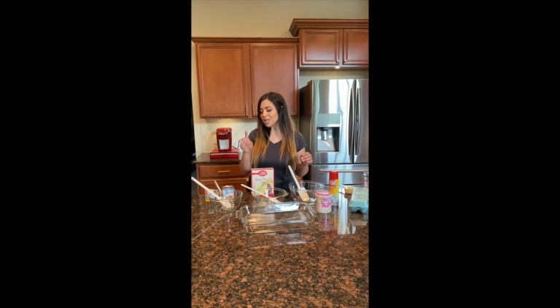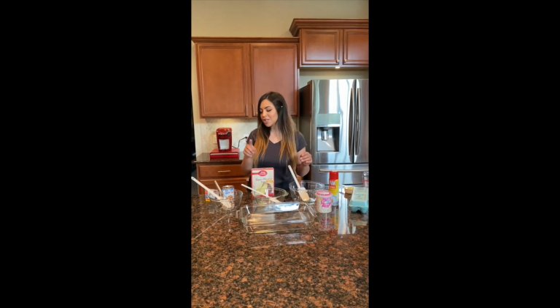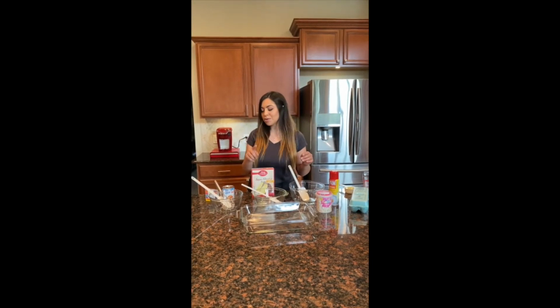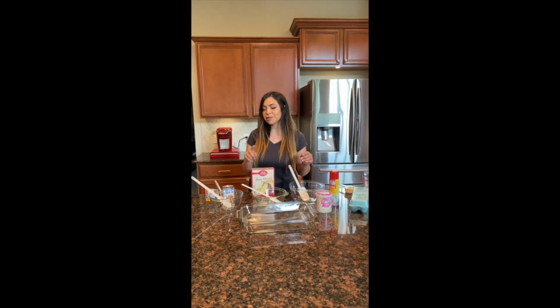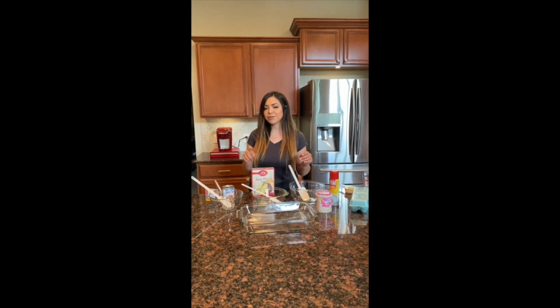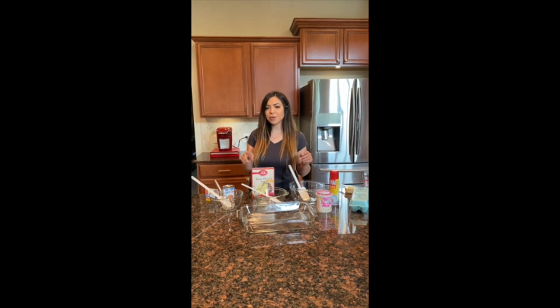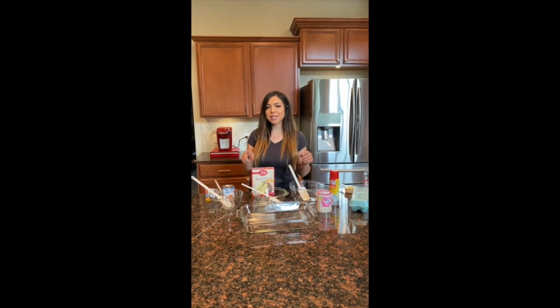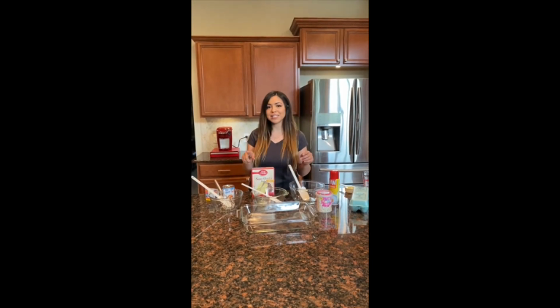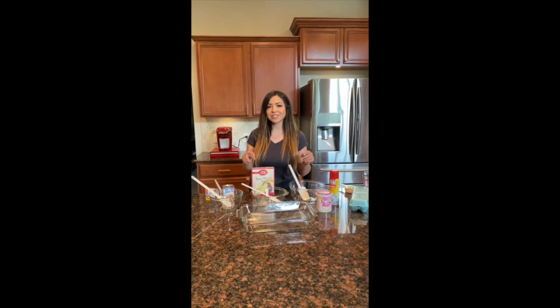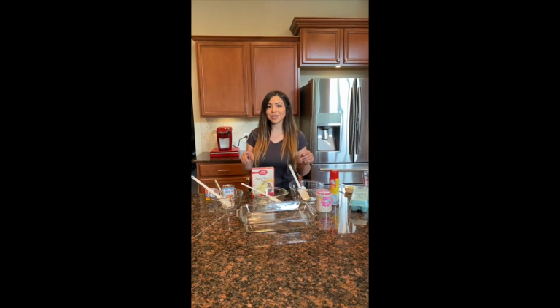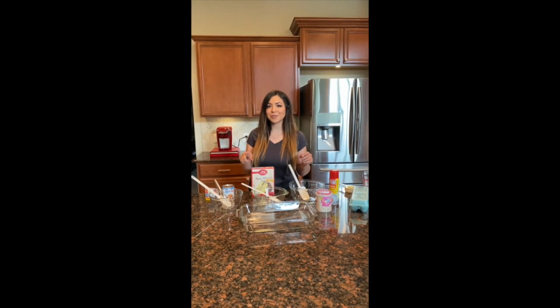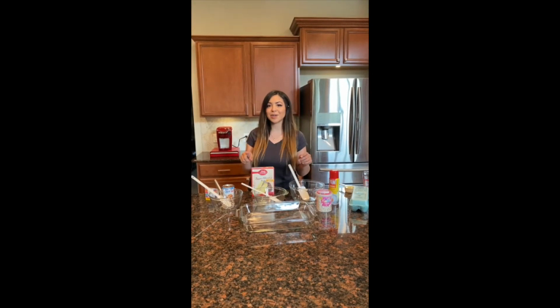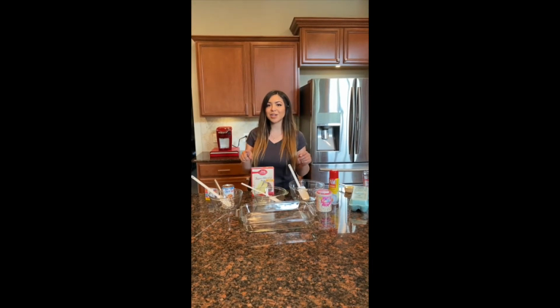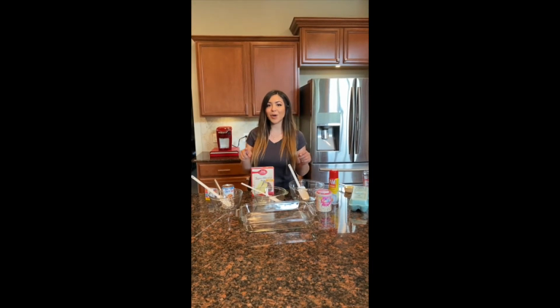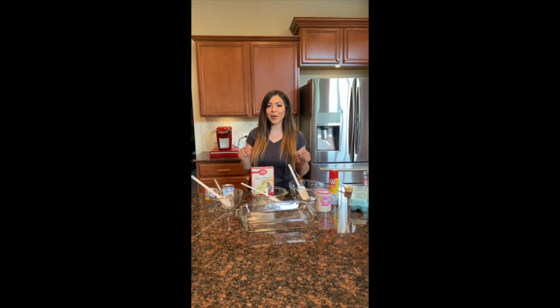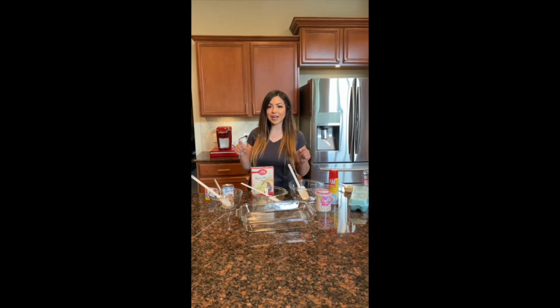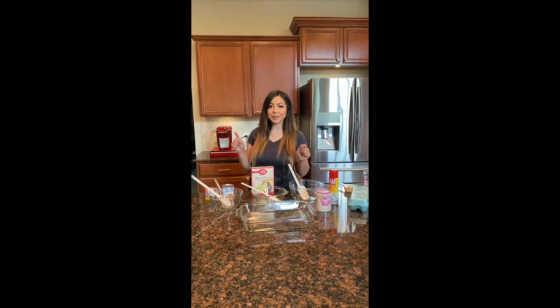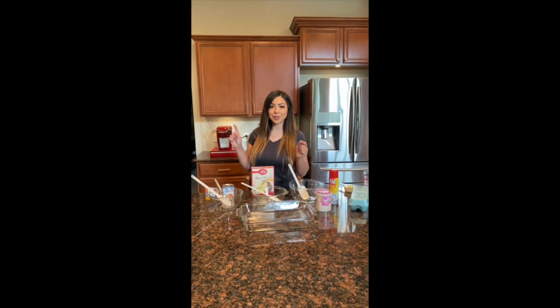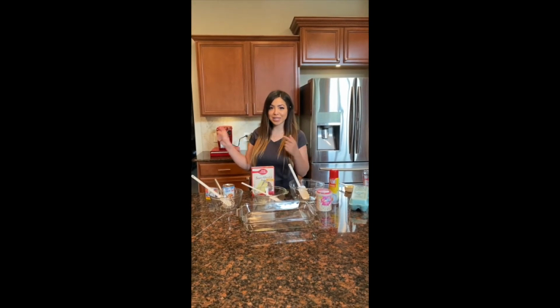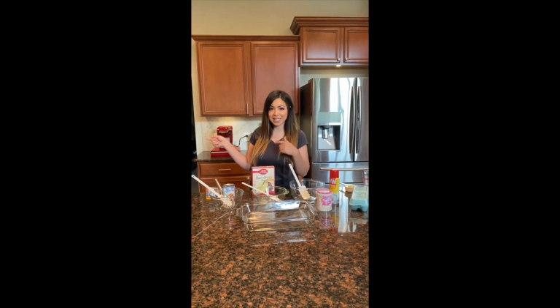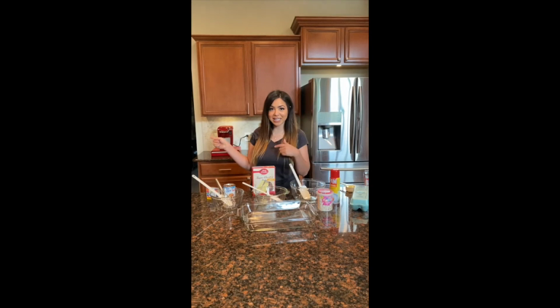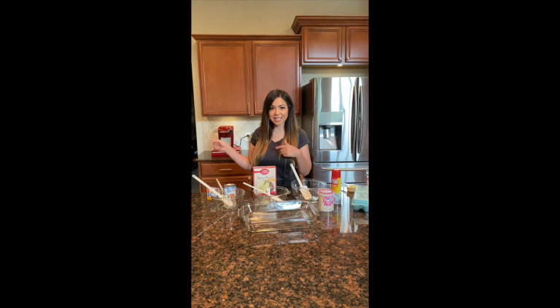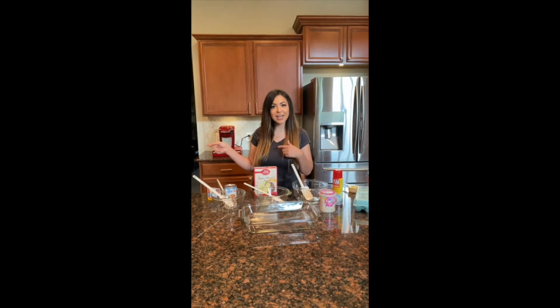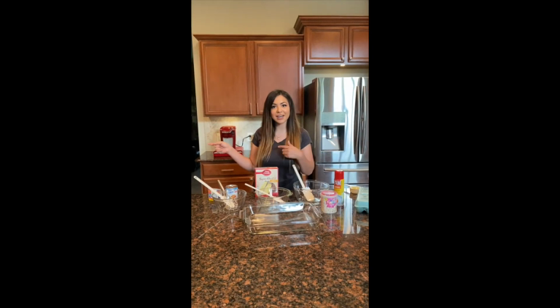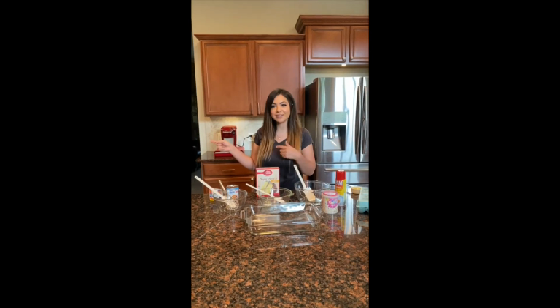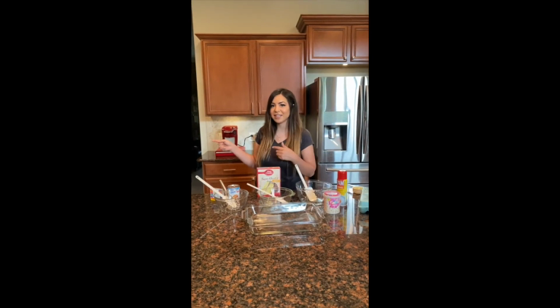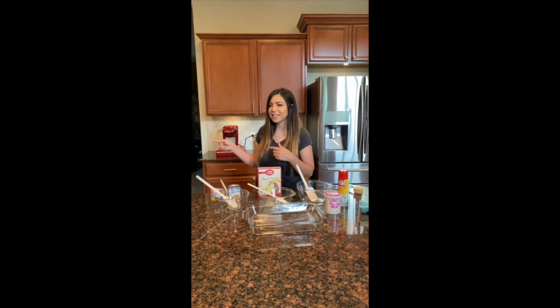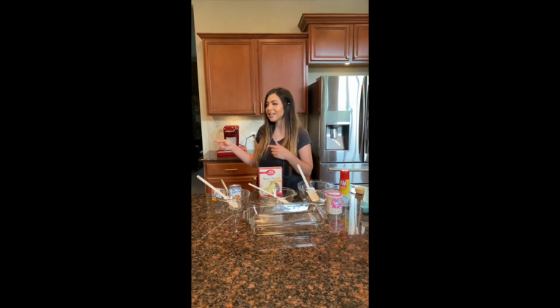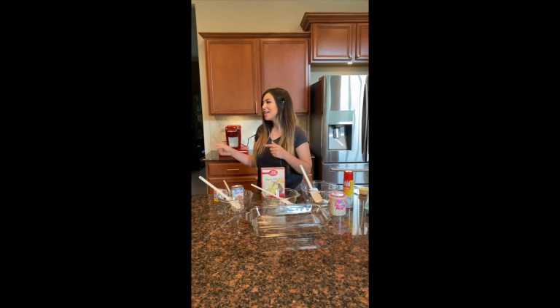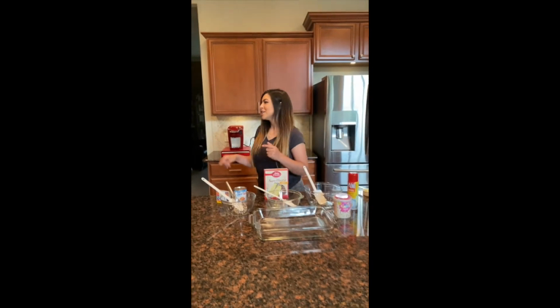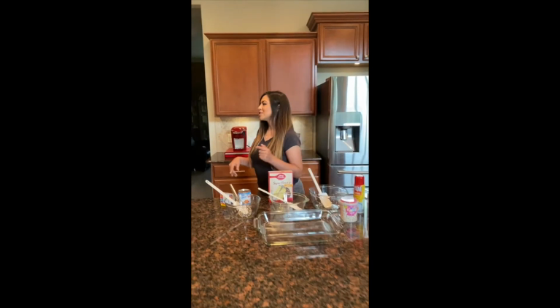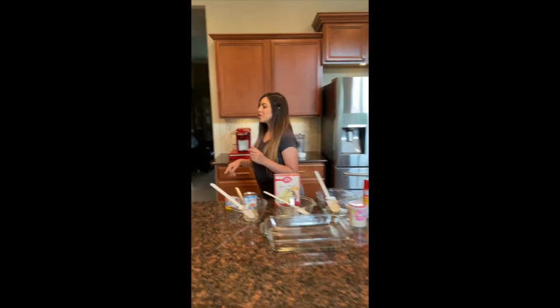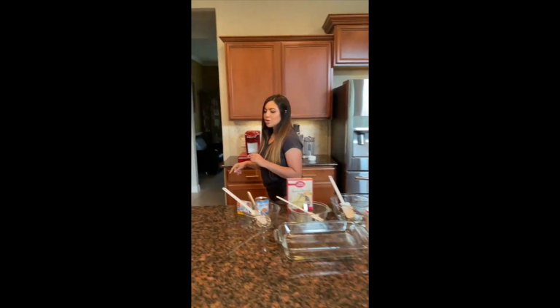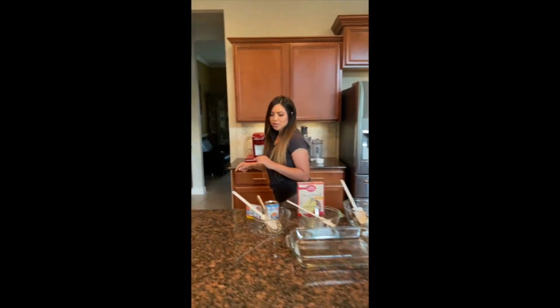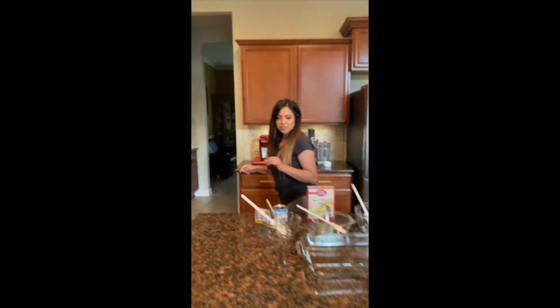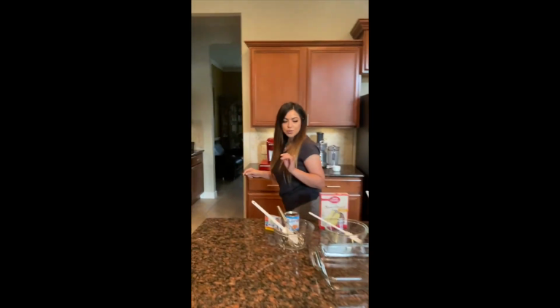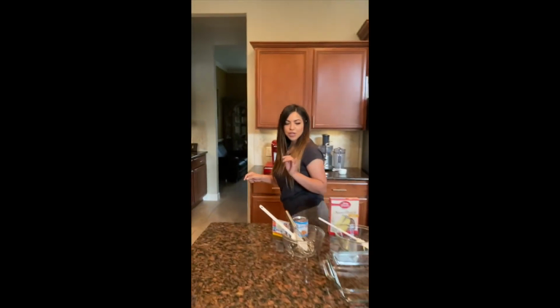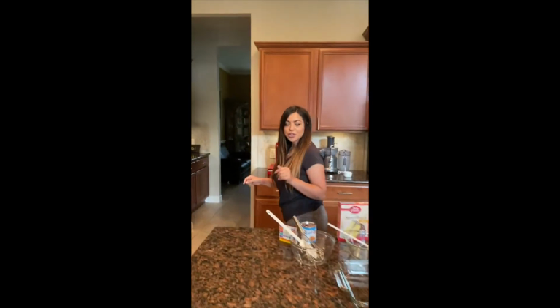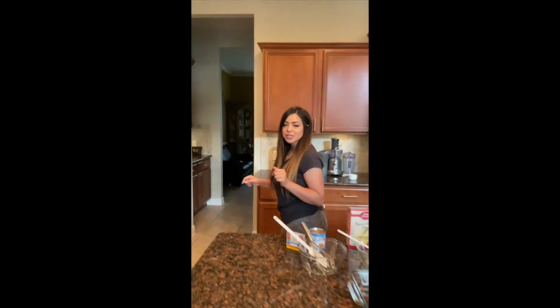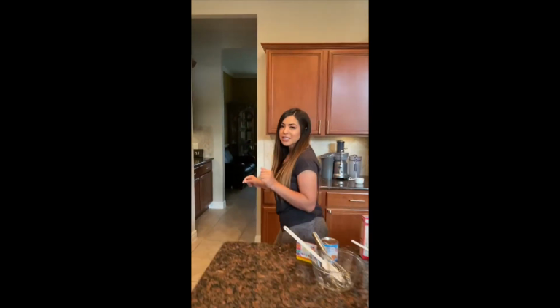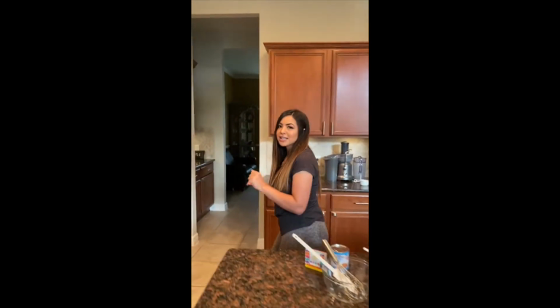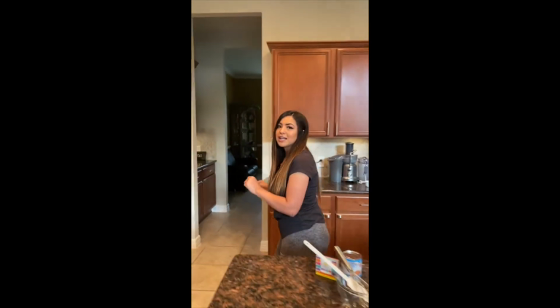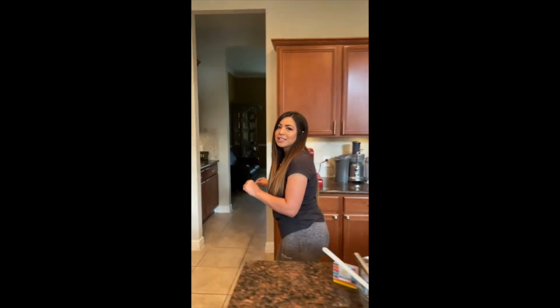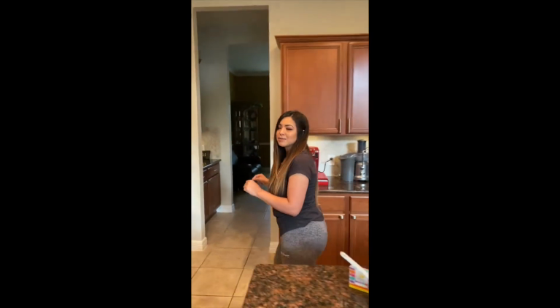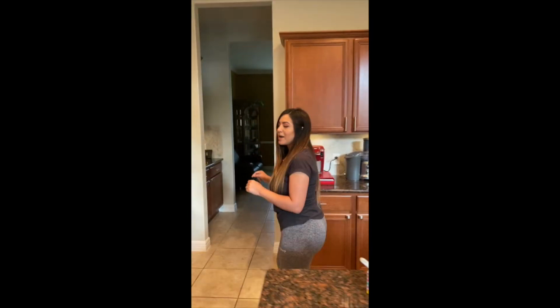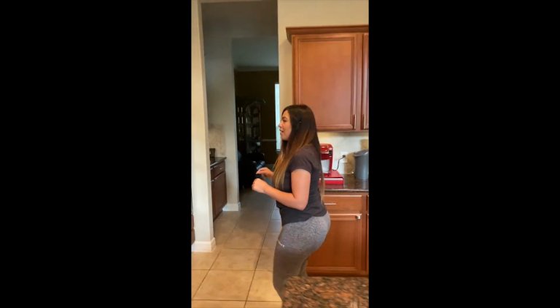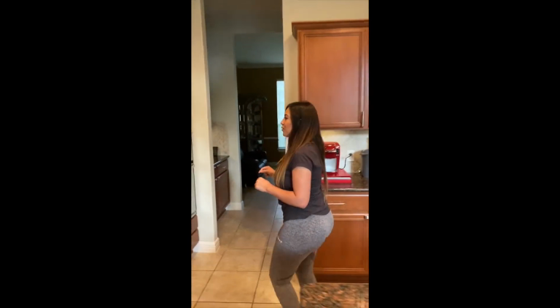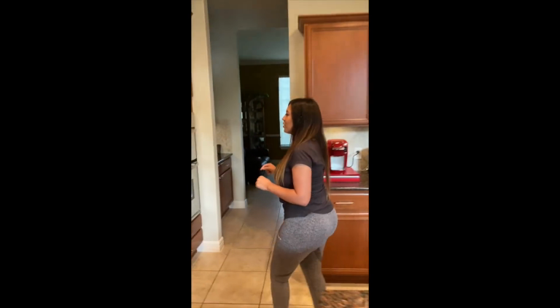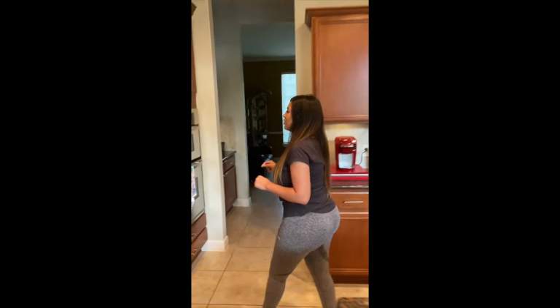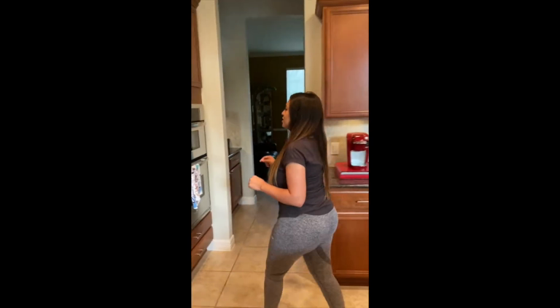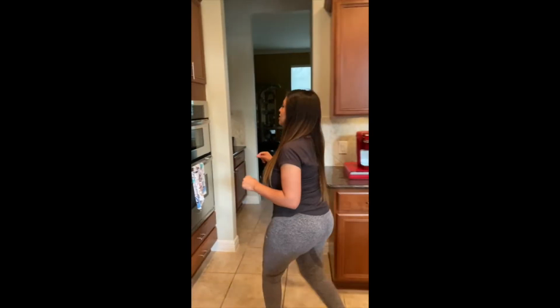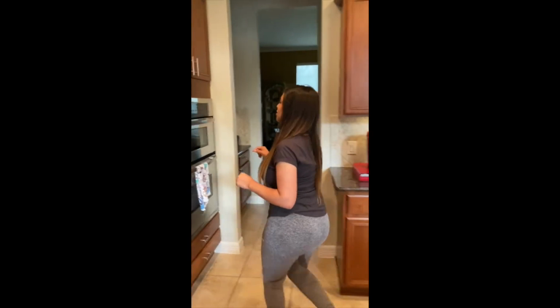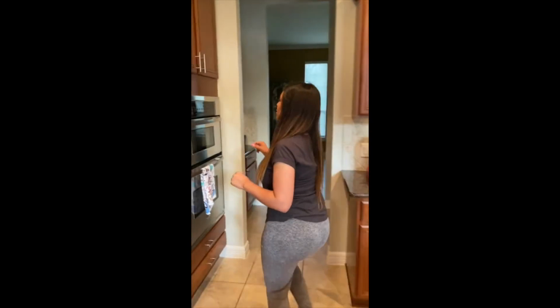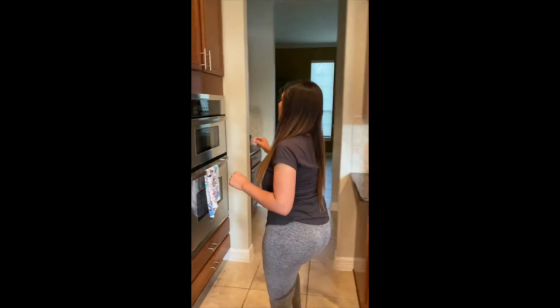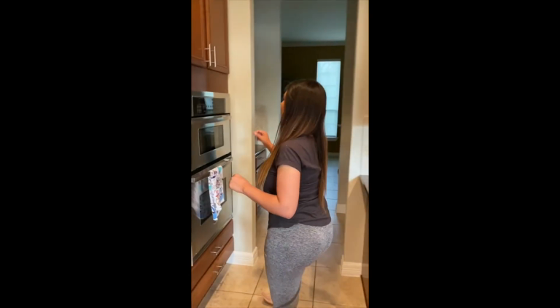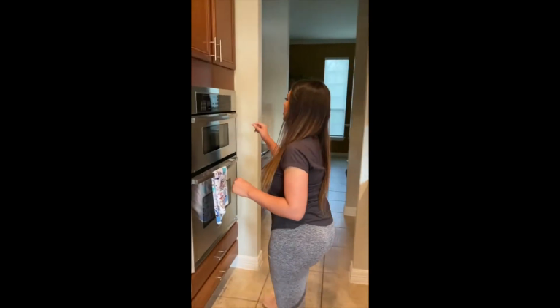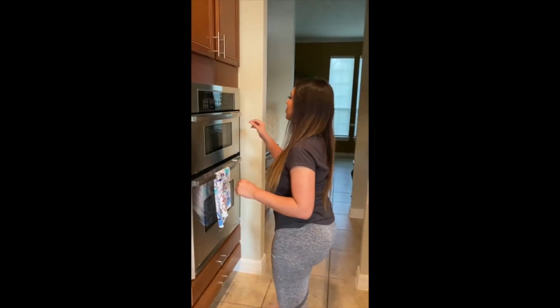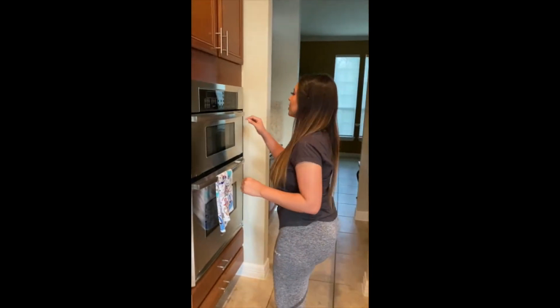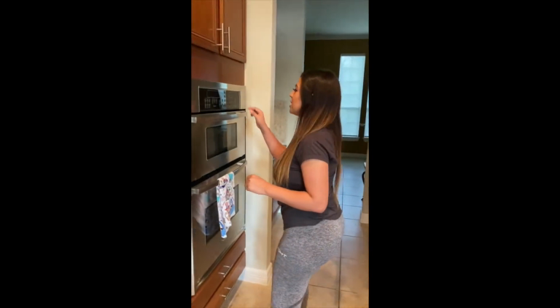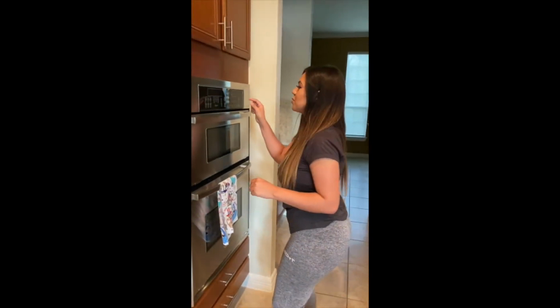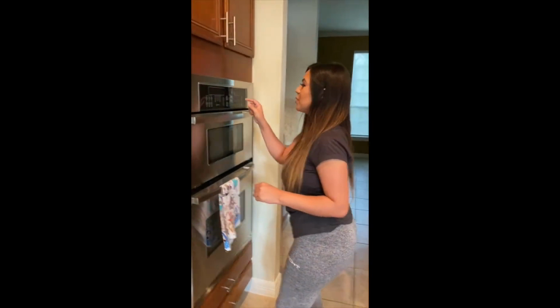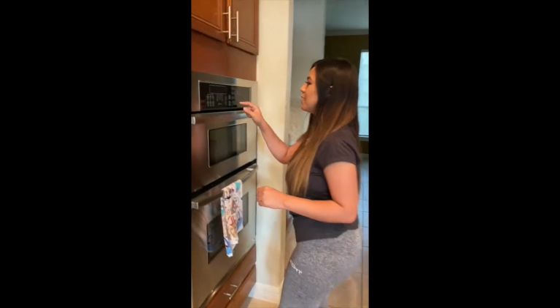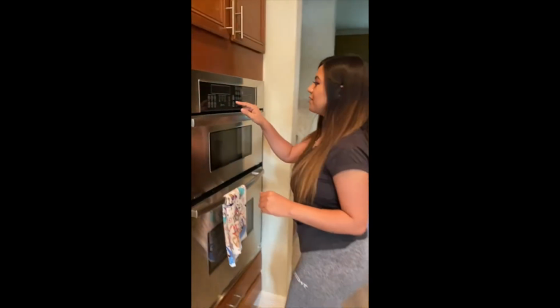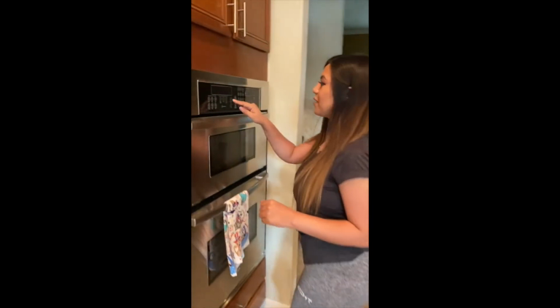Before we get started, we're going to go ahead and preheat the oven. Since we're using a glass pan, we're going to do it at 325.